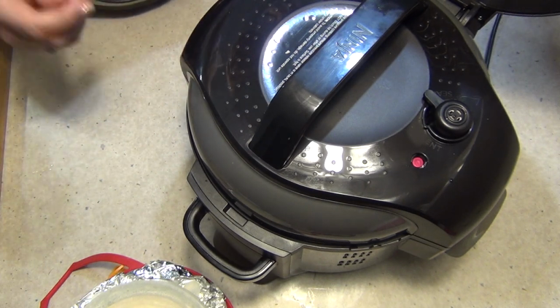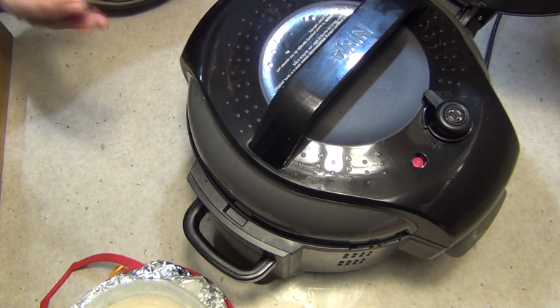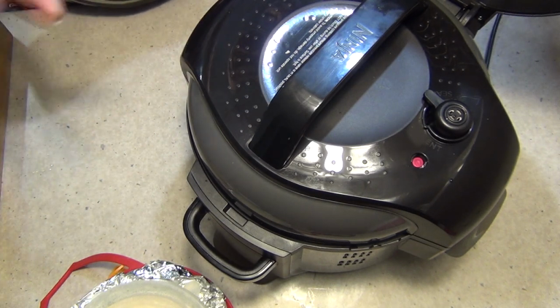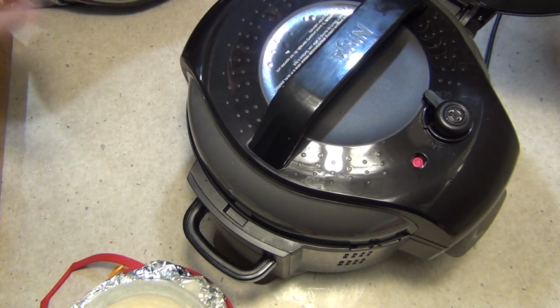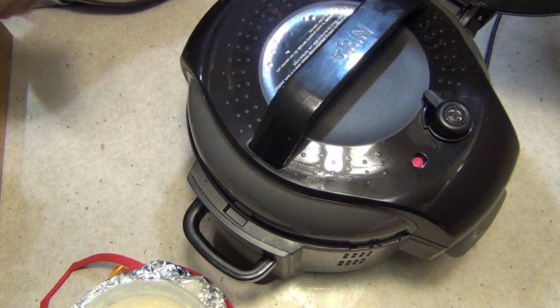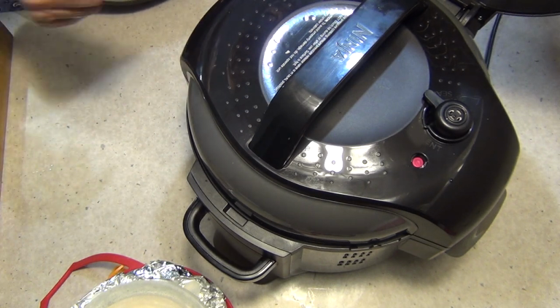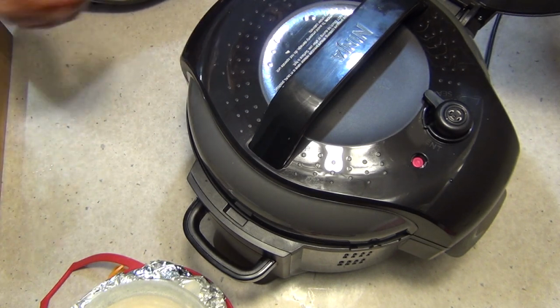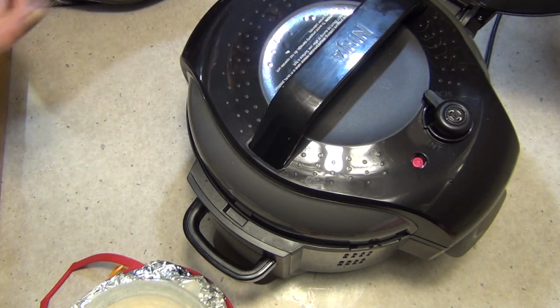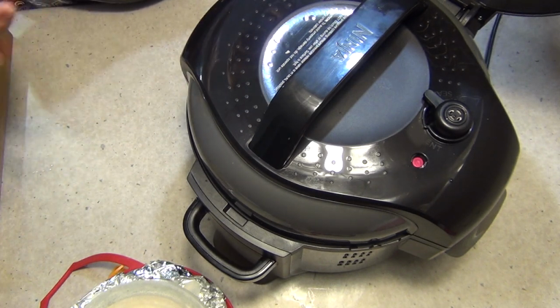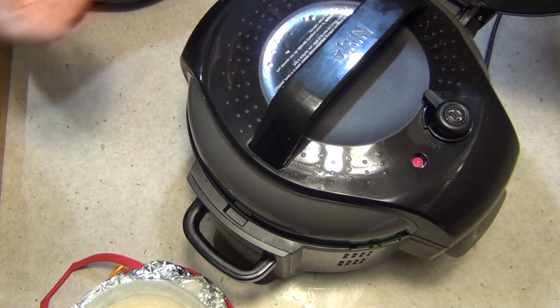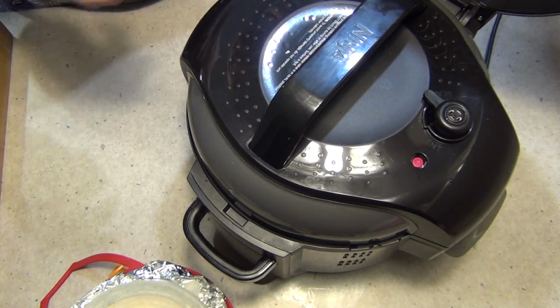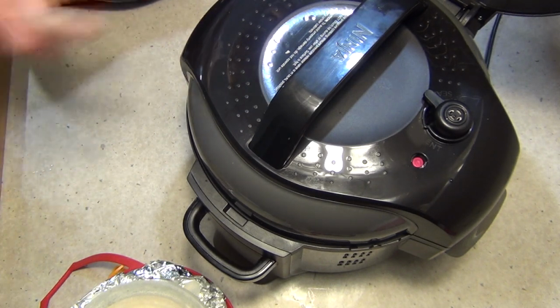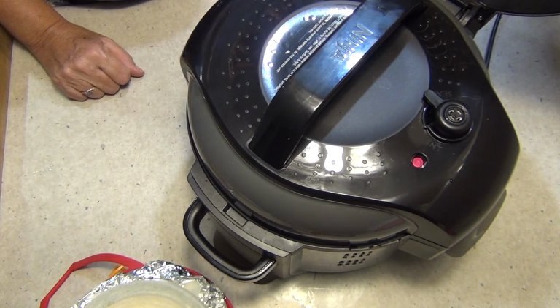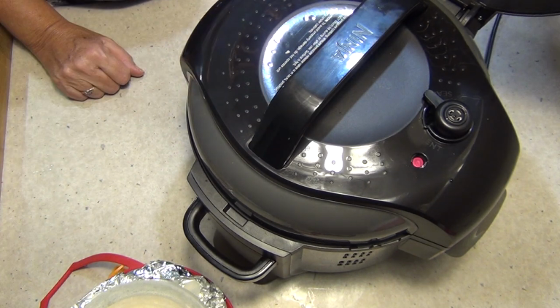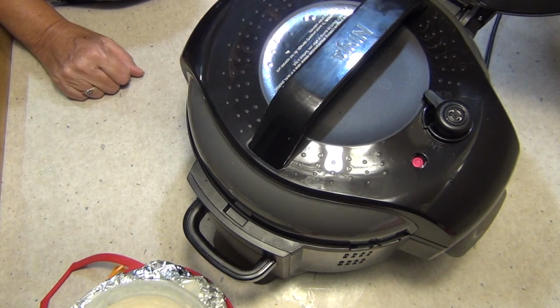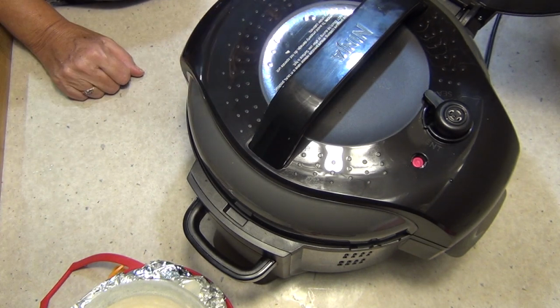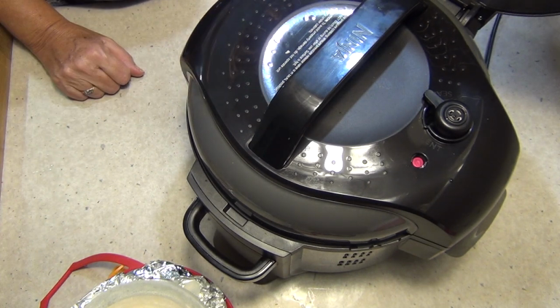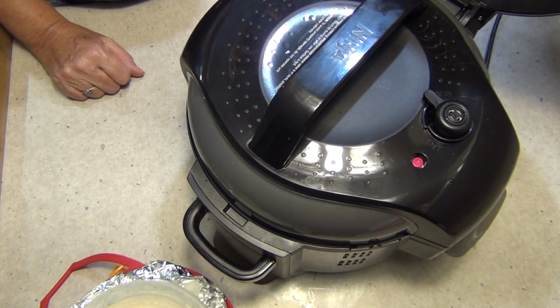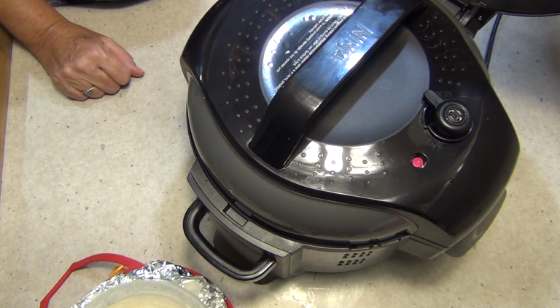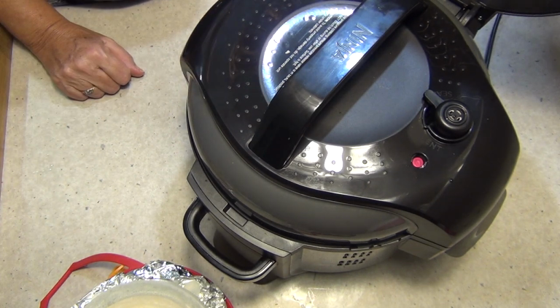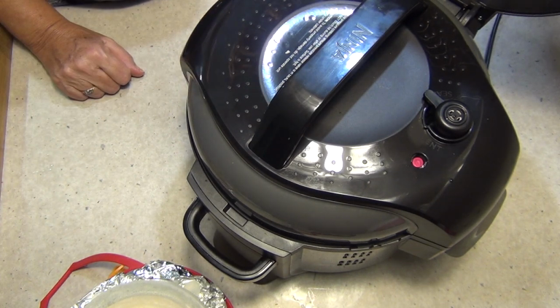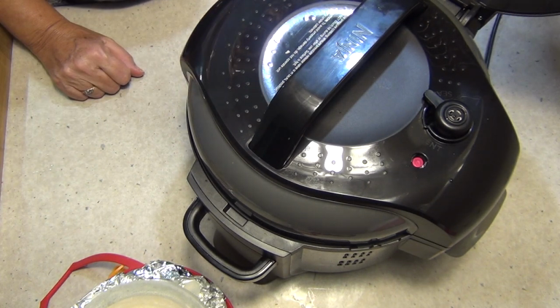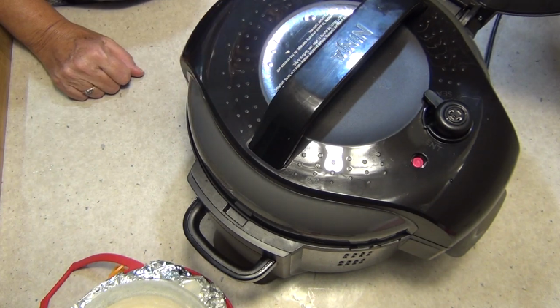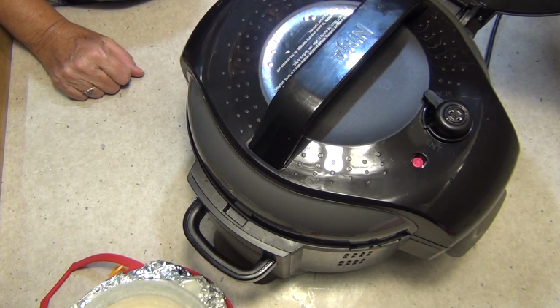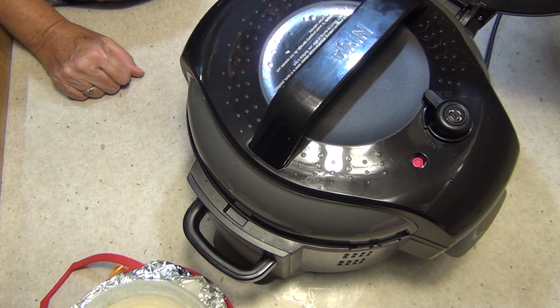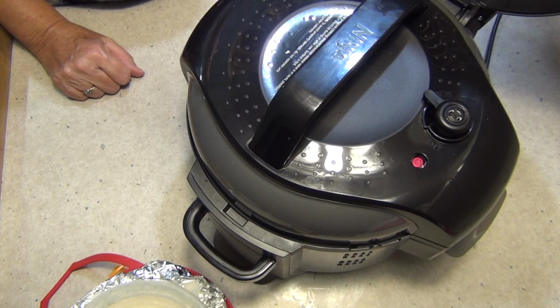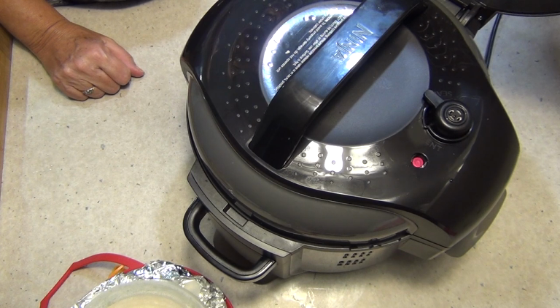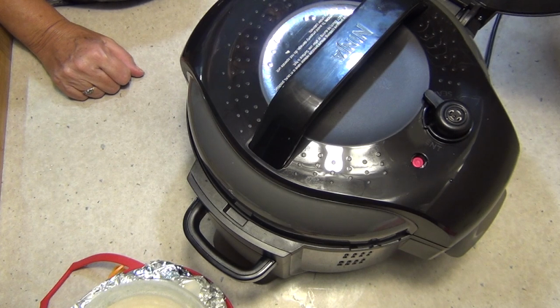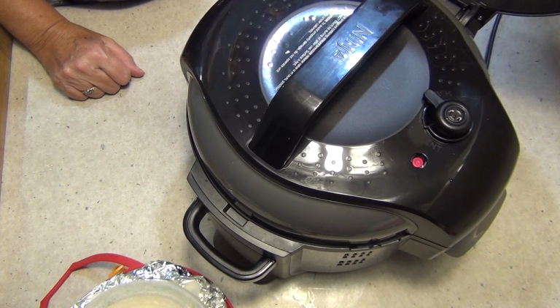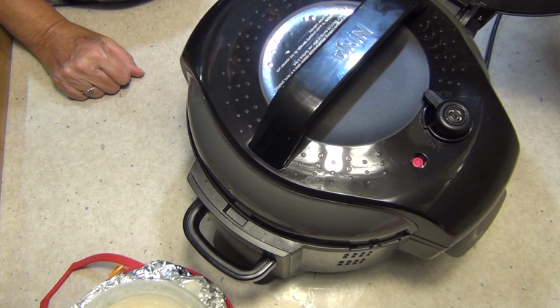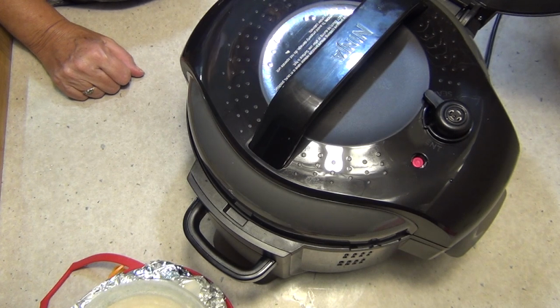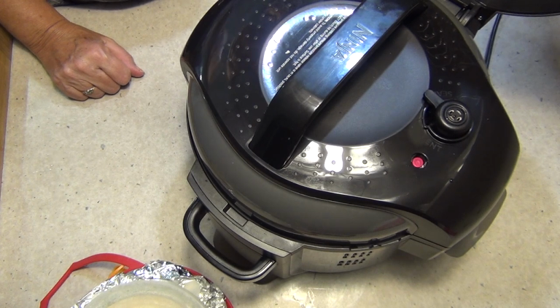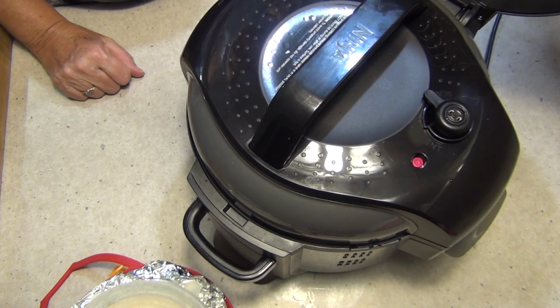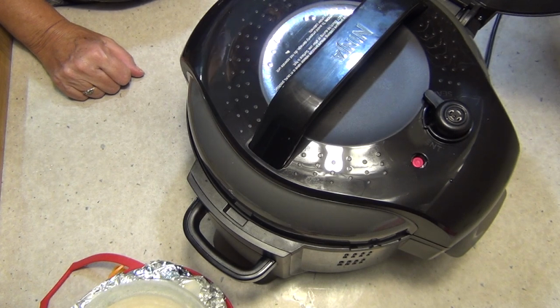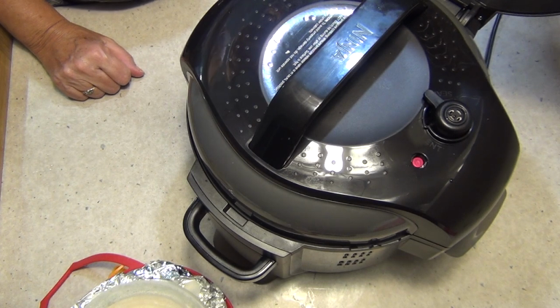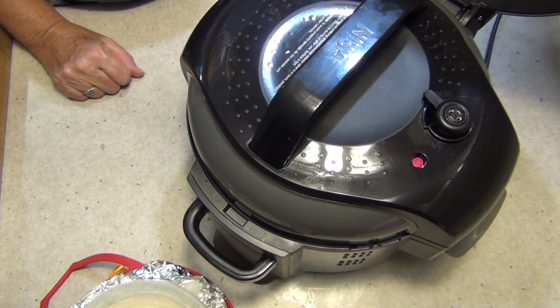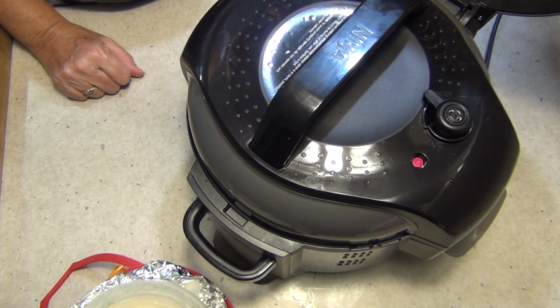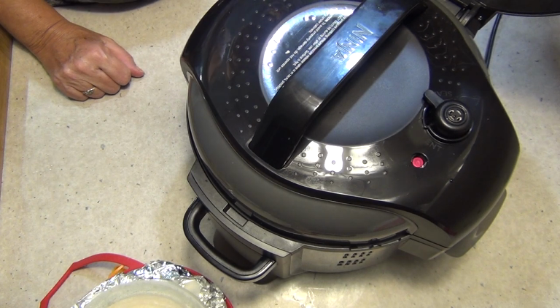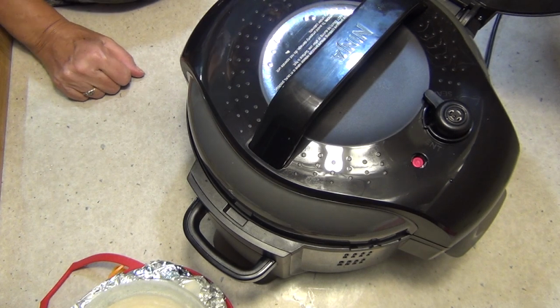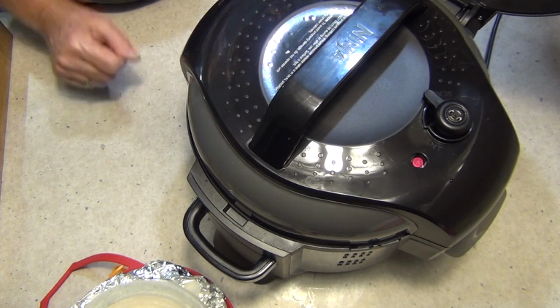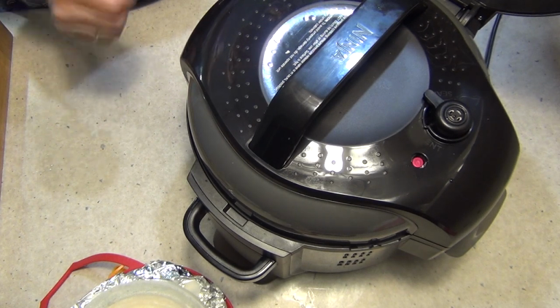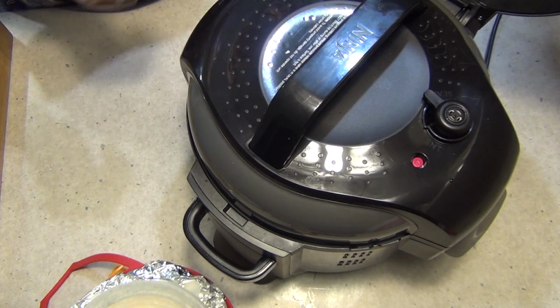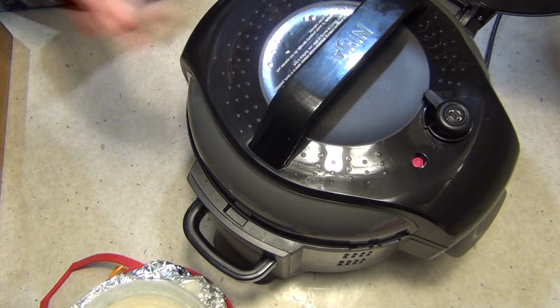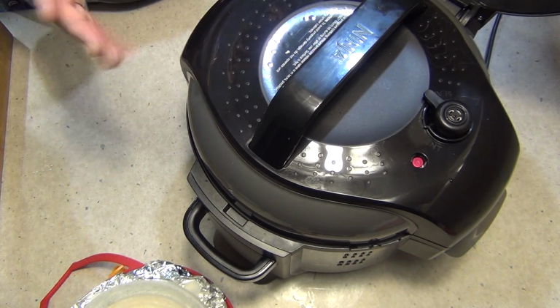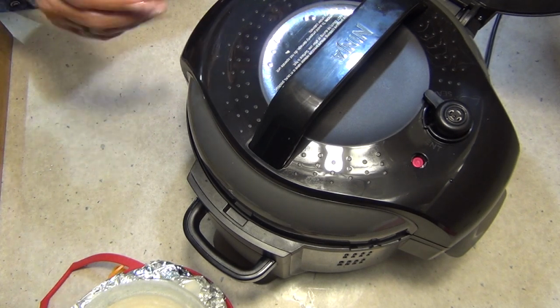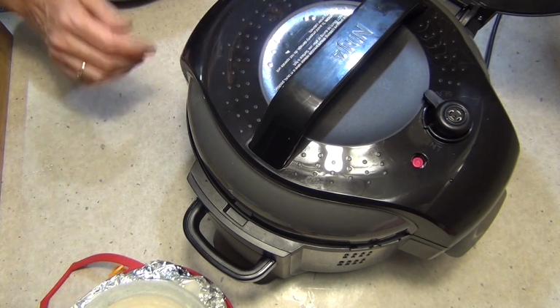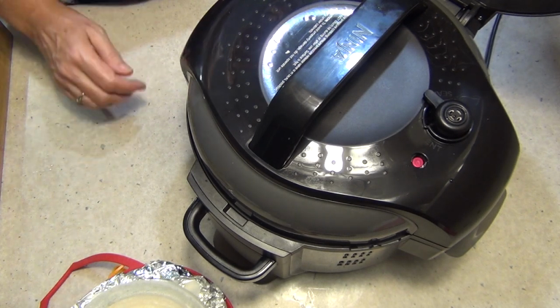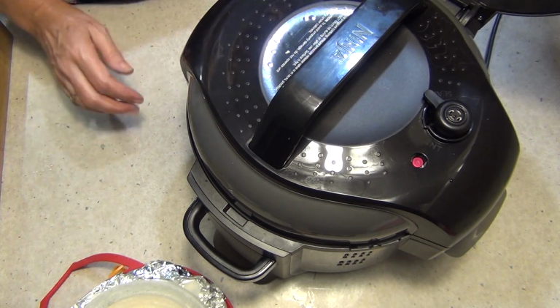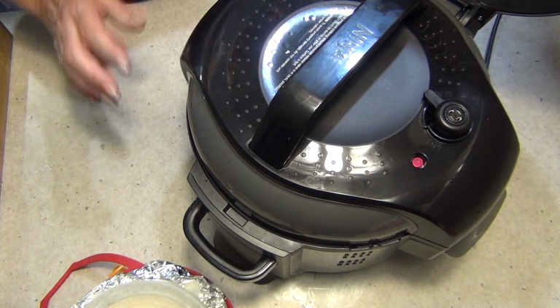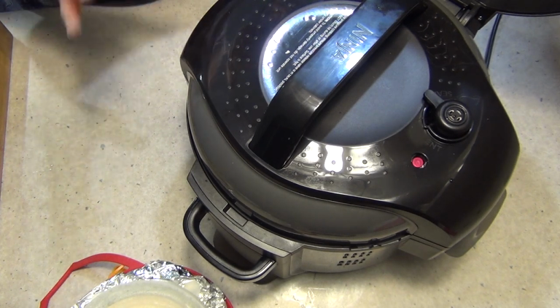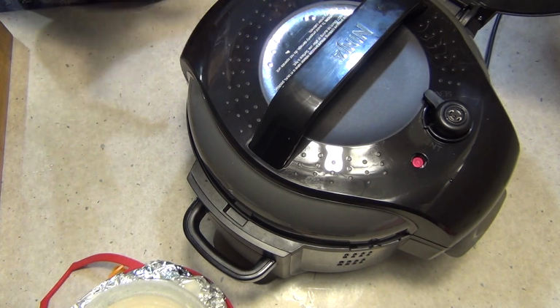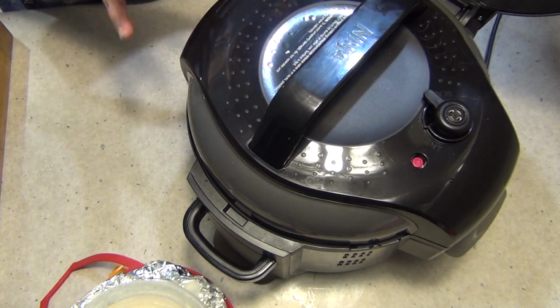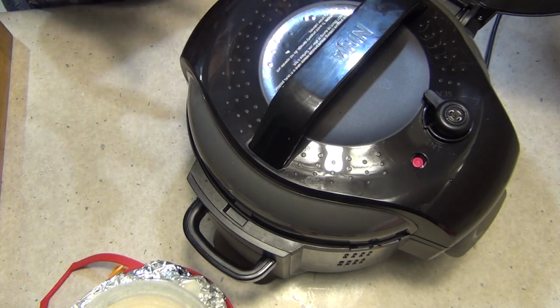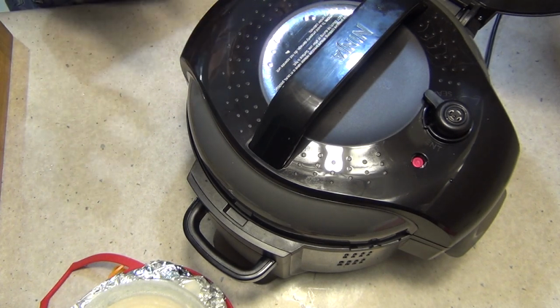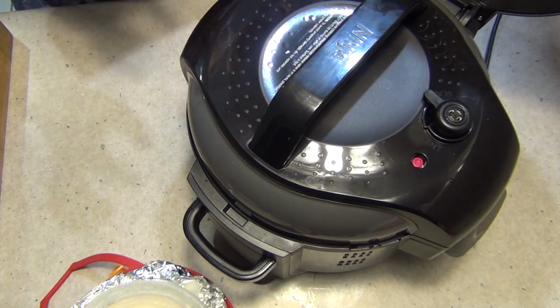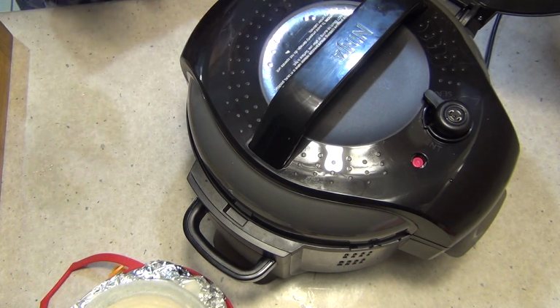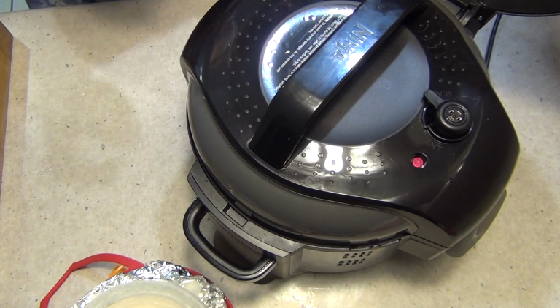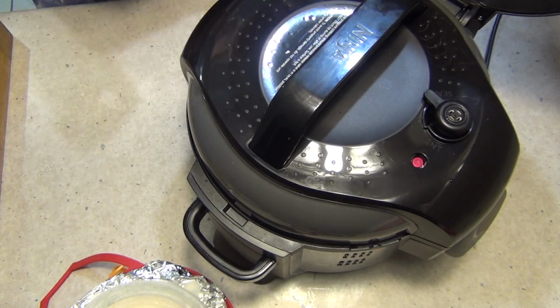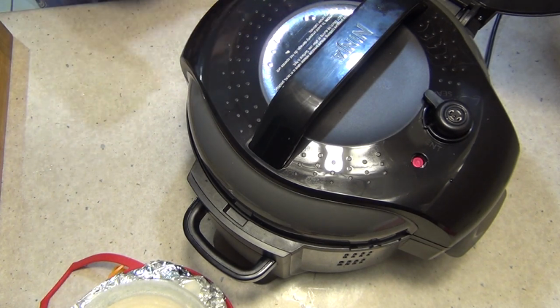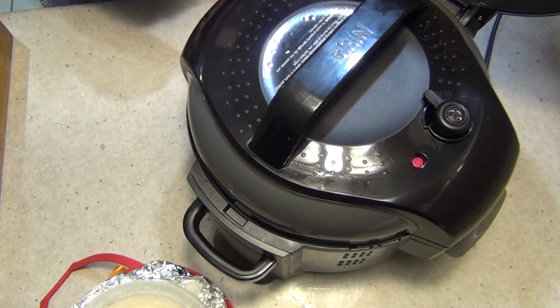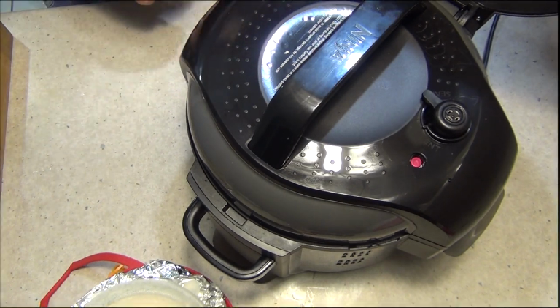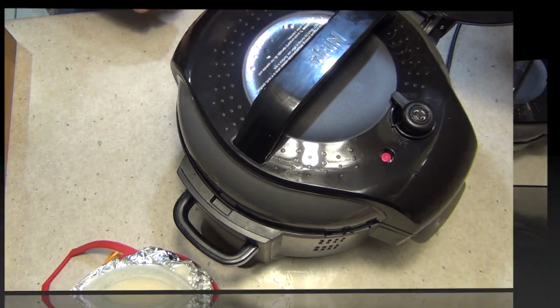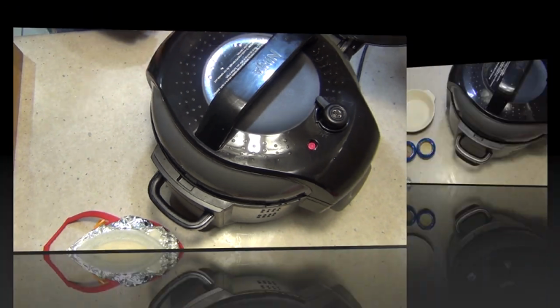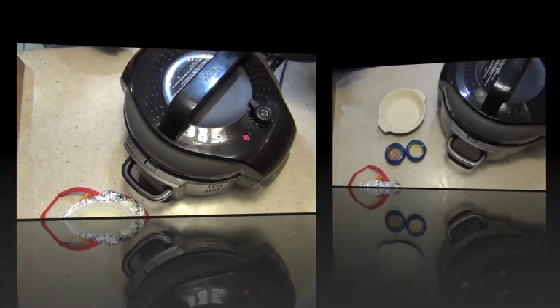If you just want to have it hot and steamy, then all you need to do is have it with a little bit of butter or just as it is. It'll be nice and sweet and tender.